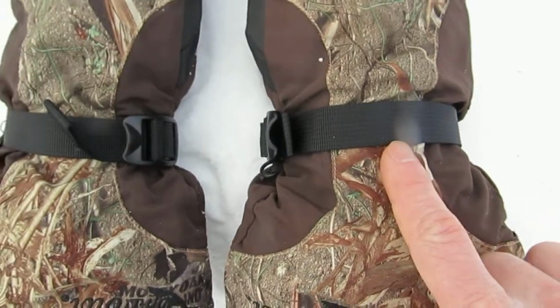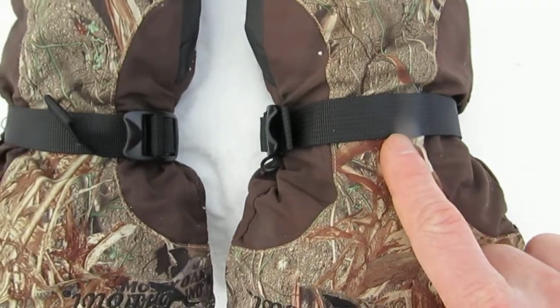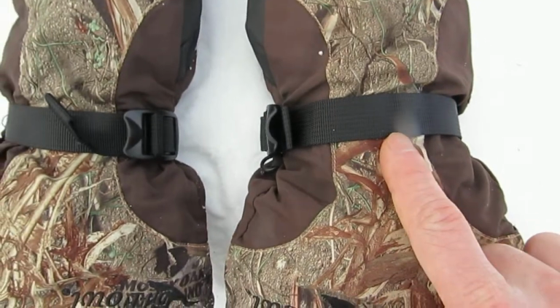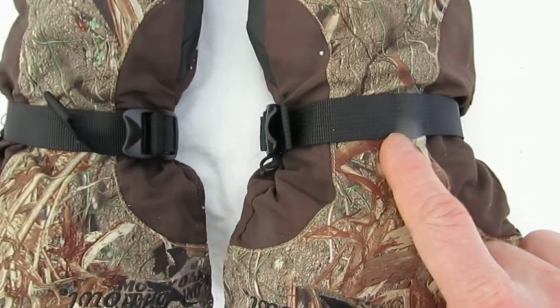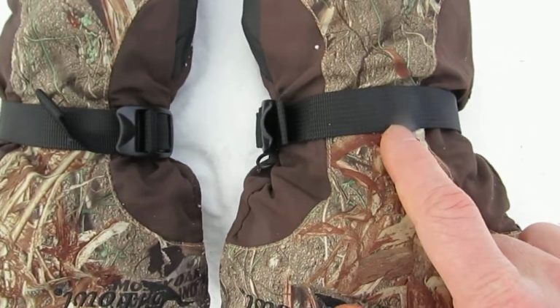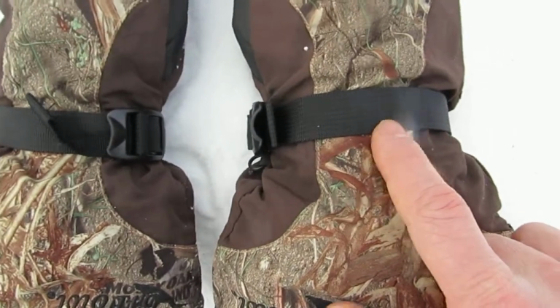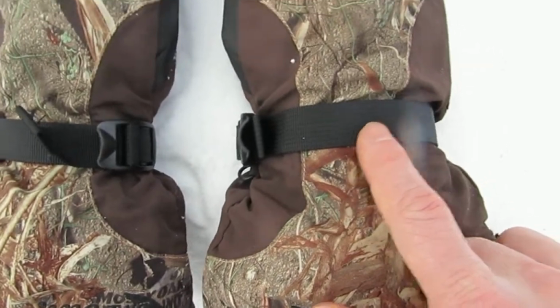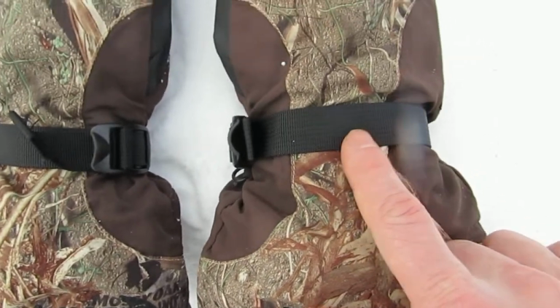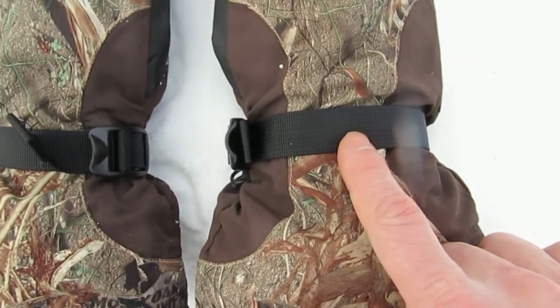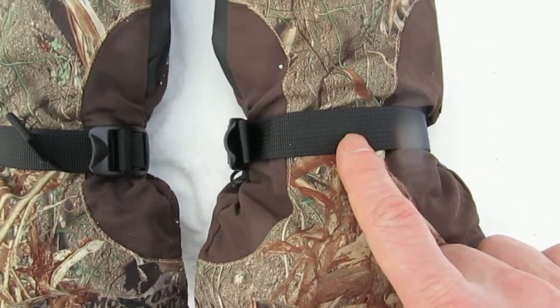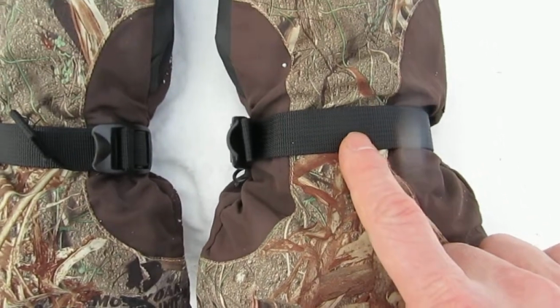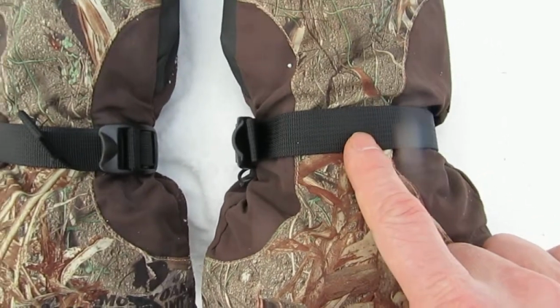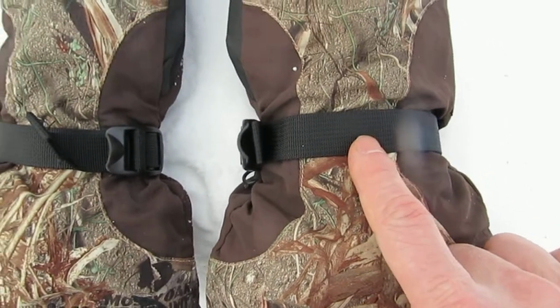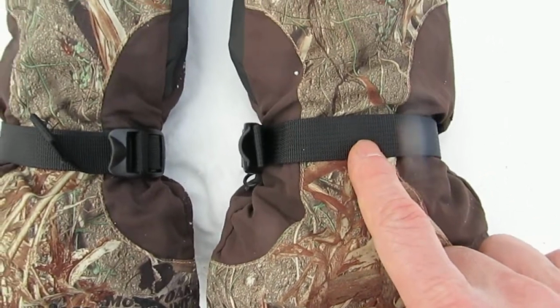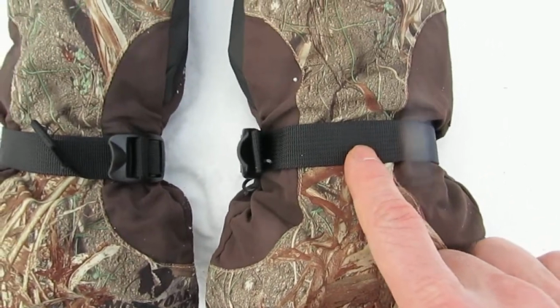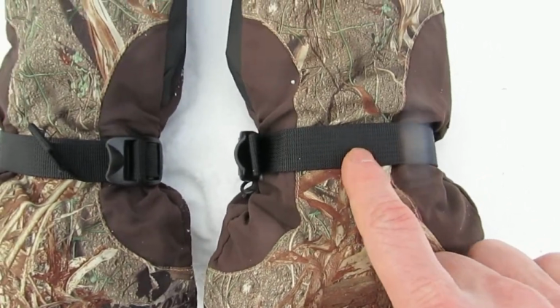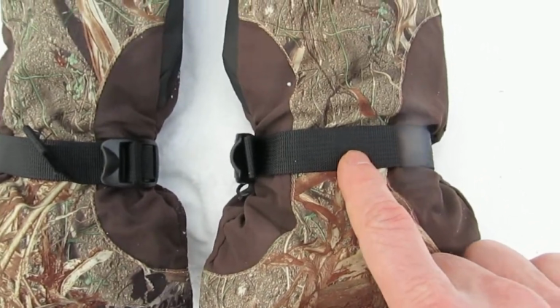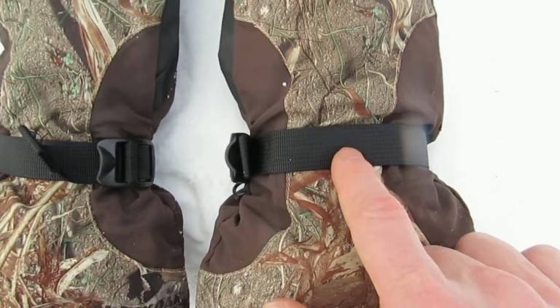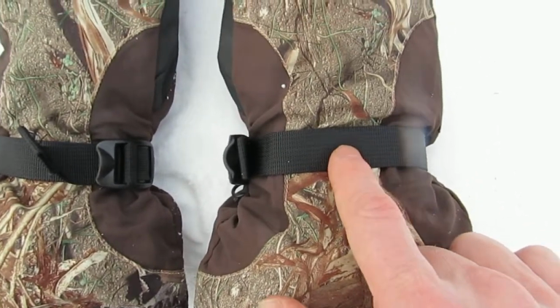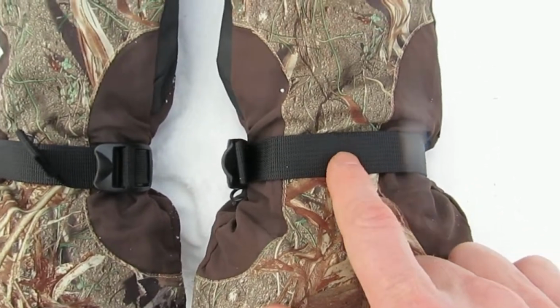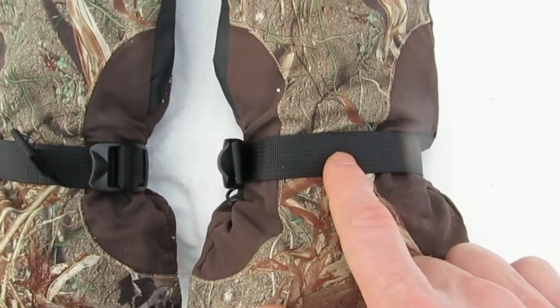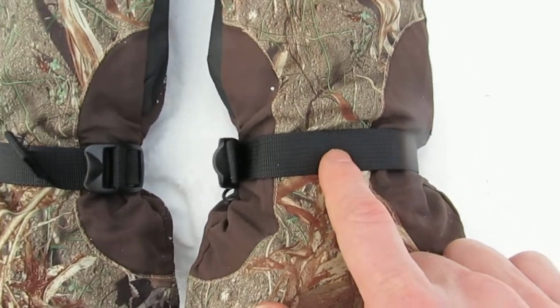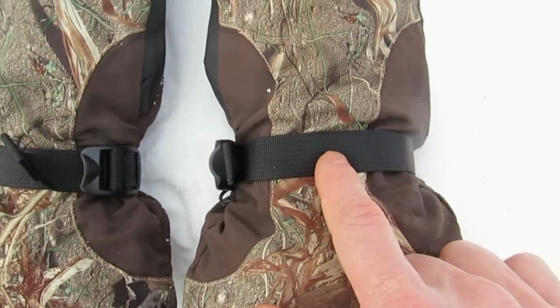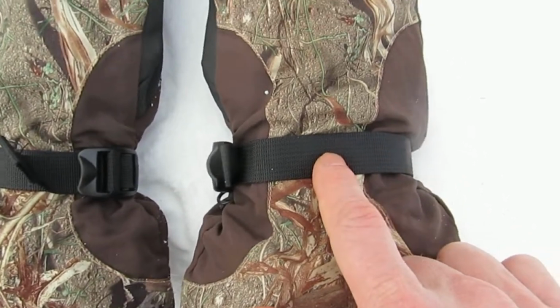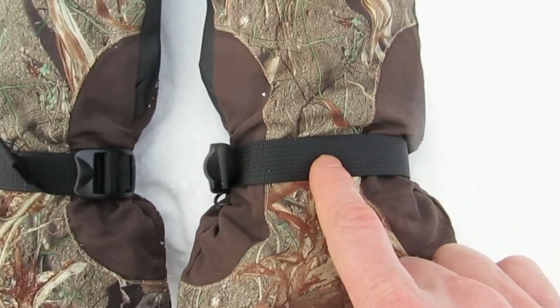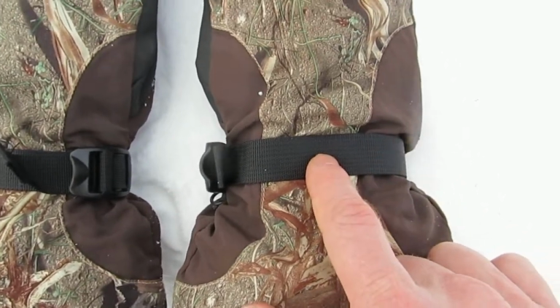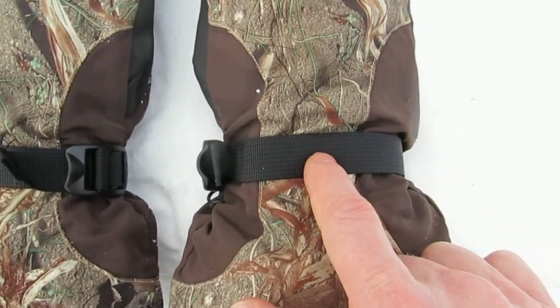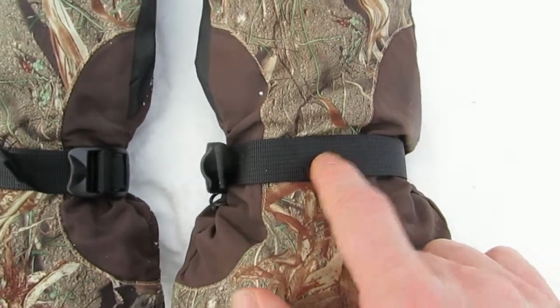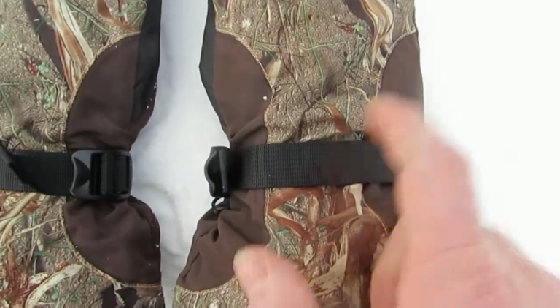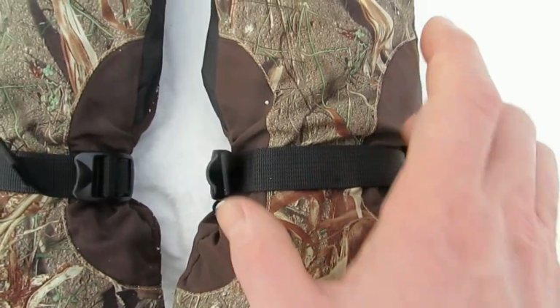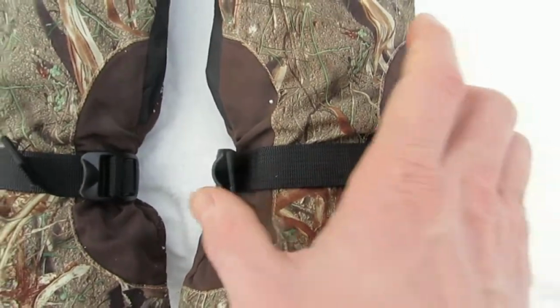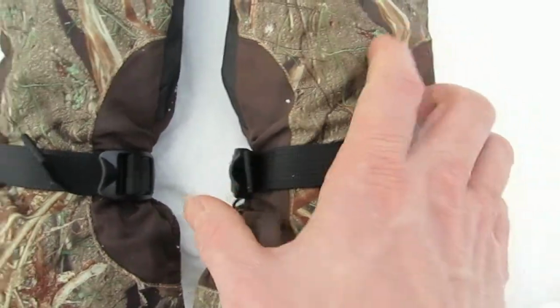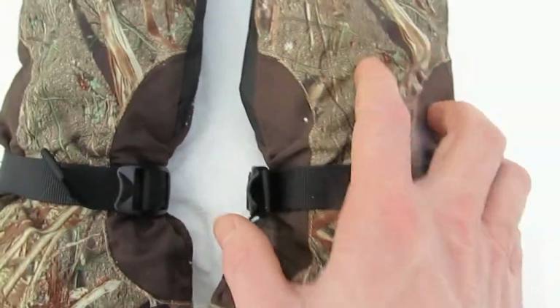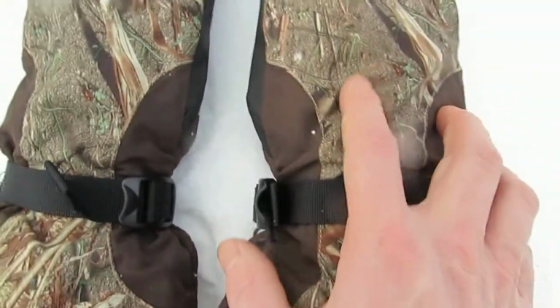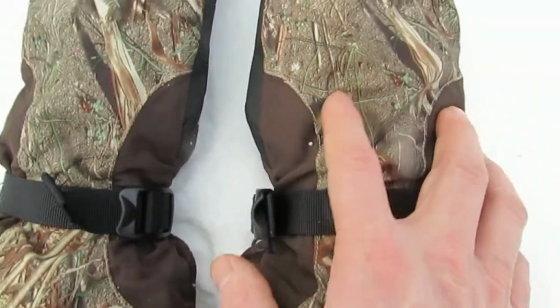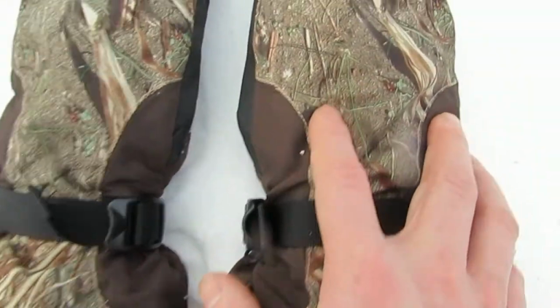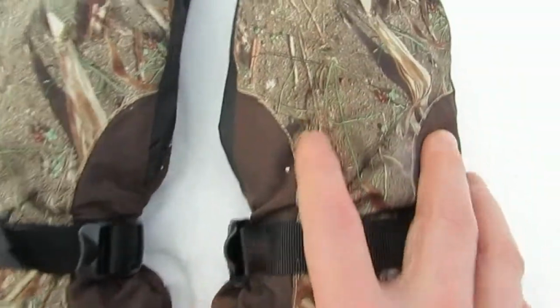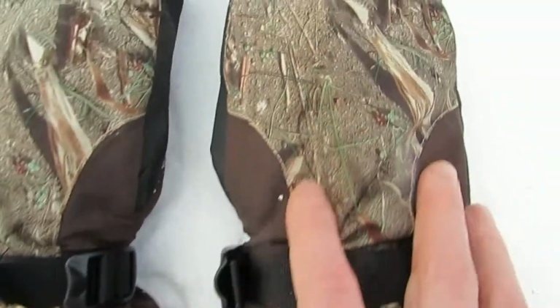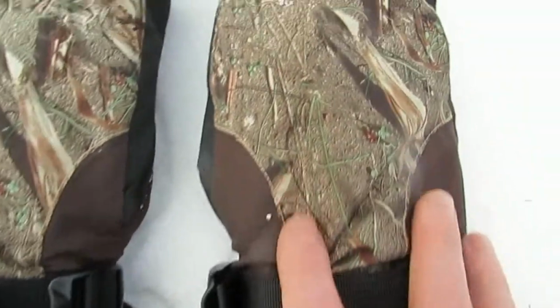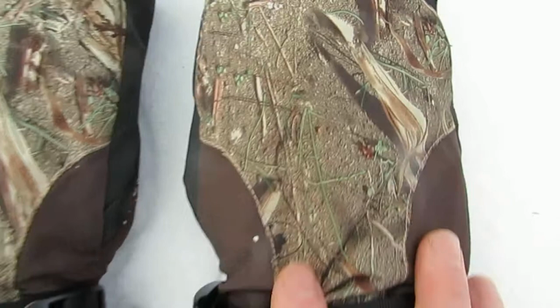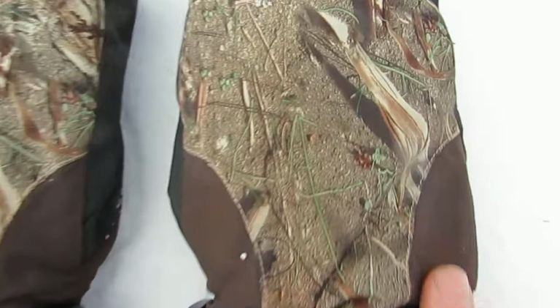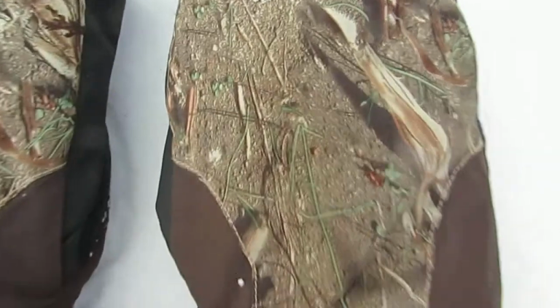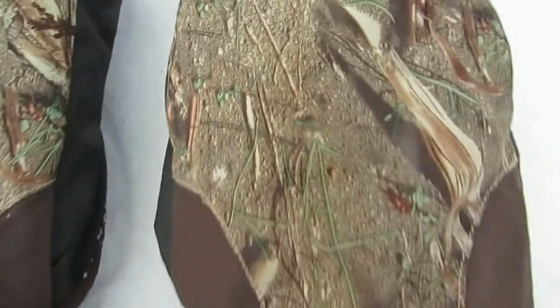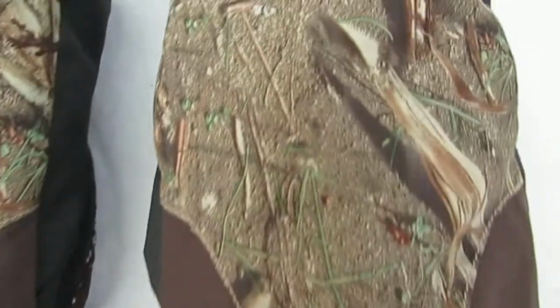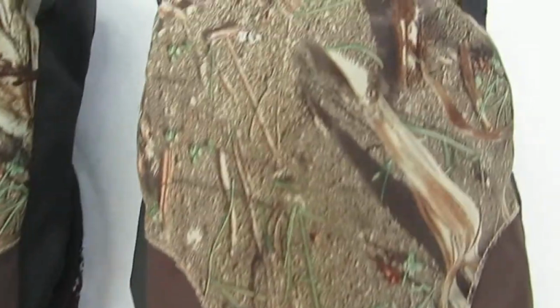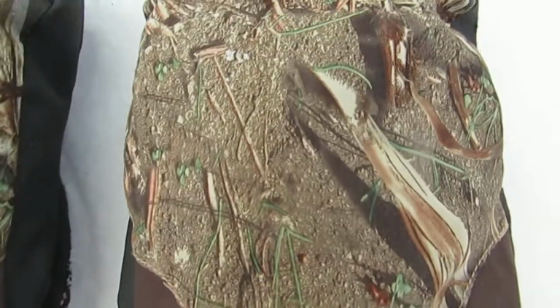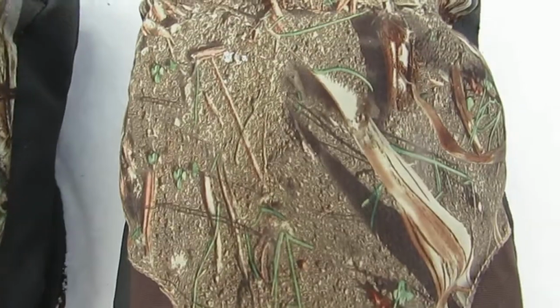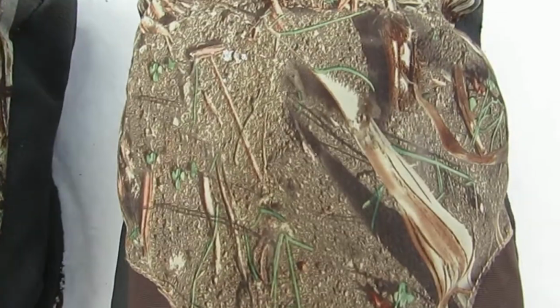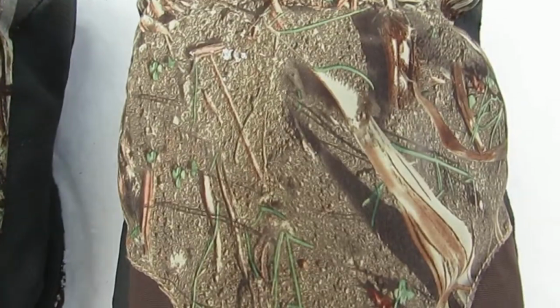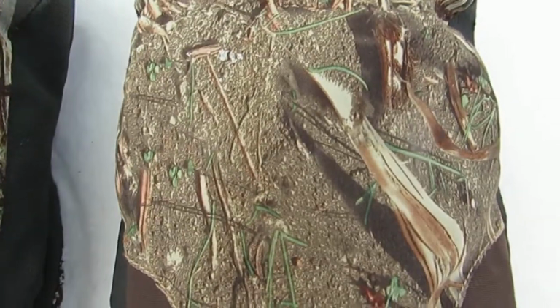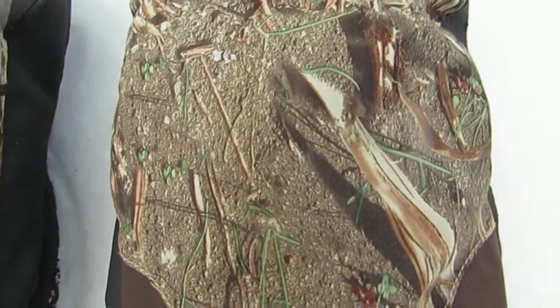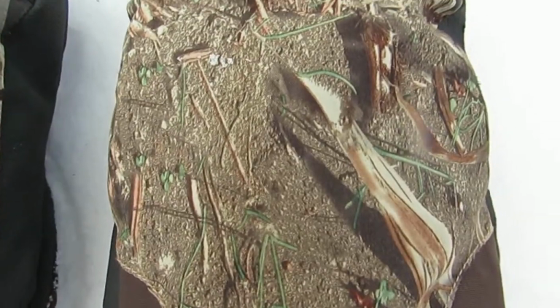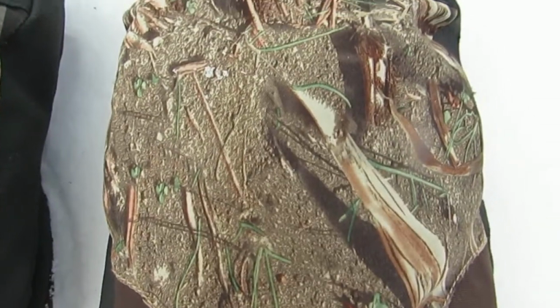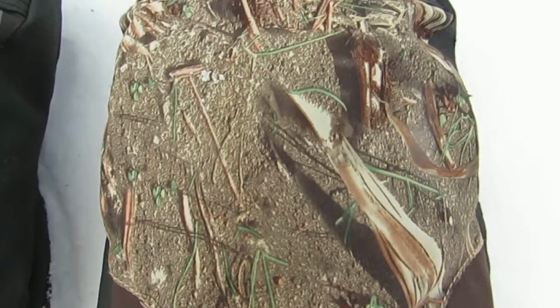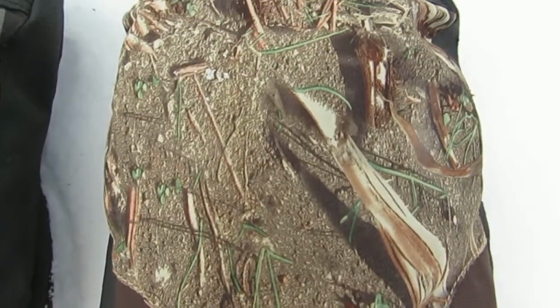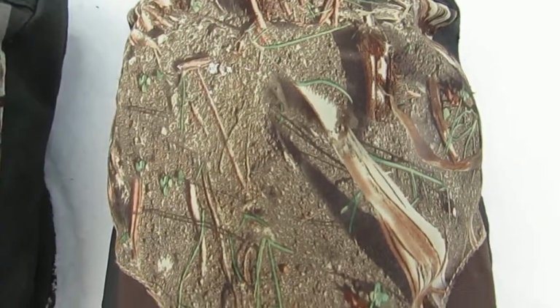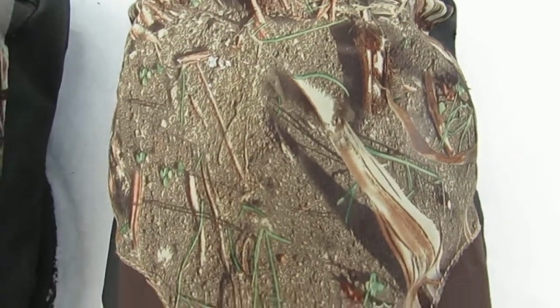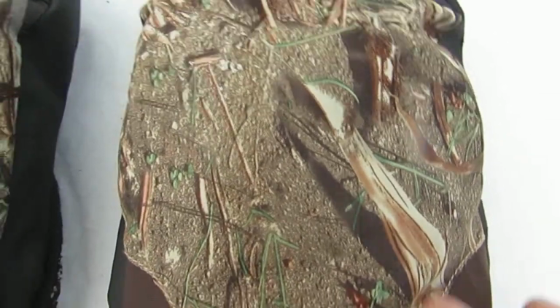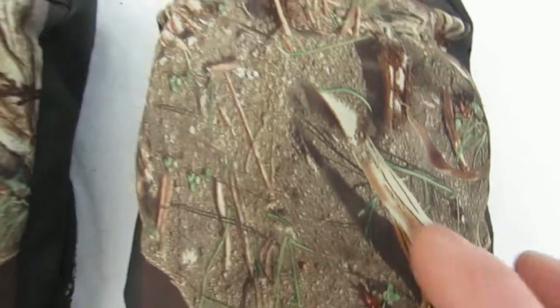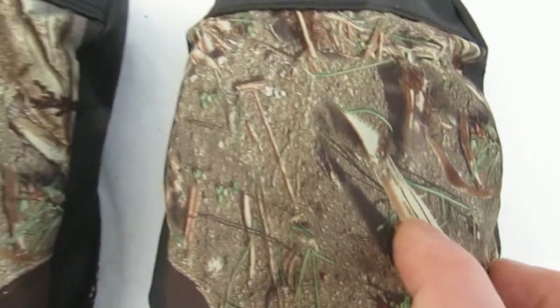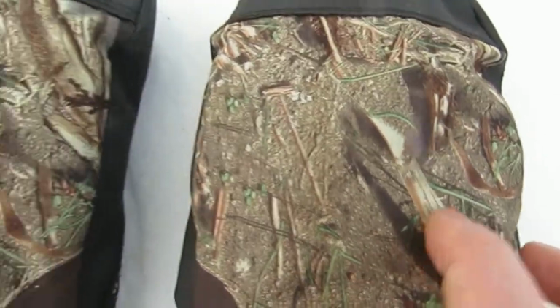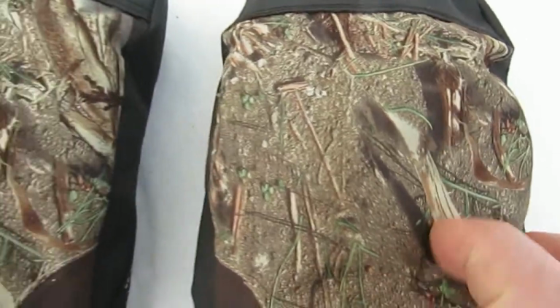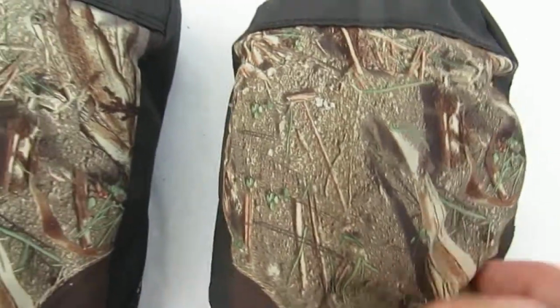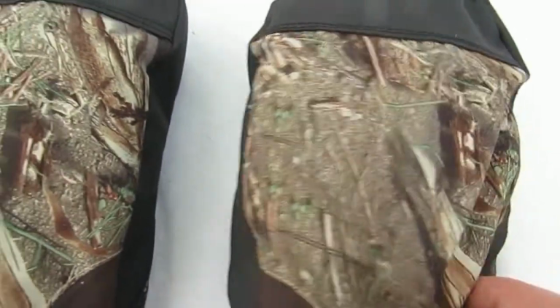There's a stretch band for your wrist. Massy Oak Duck Blind Camouflage pattern.